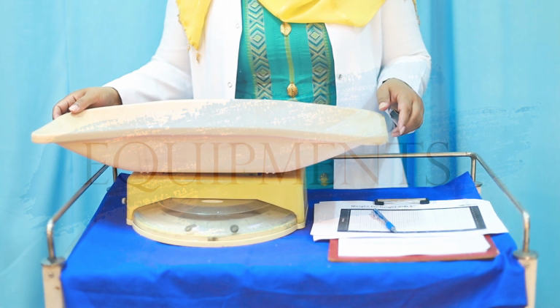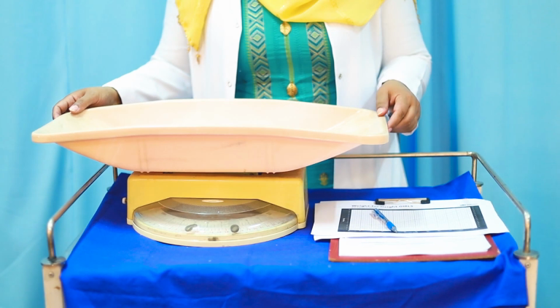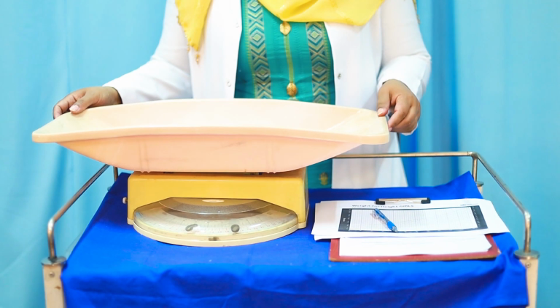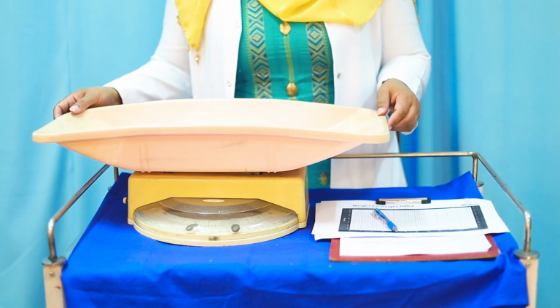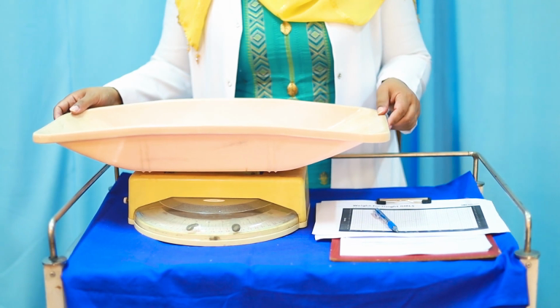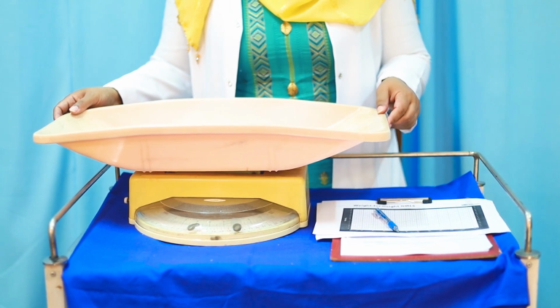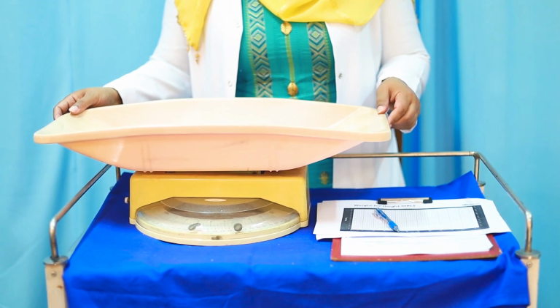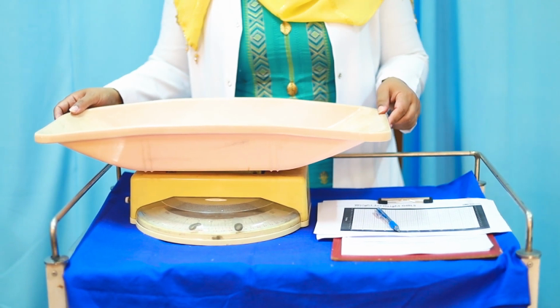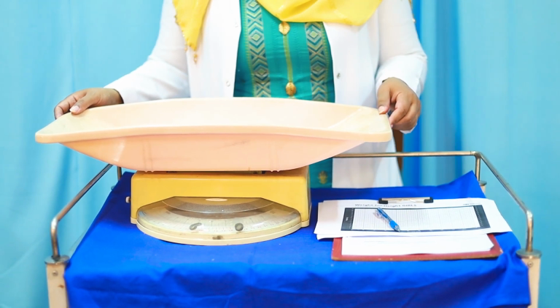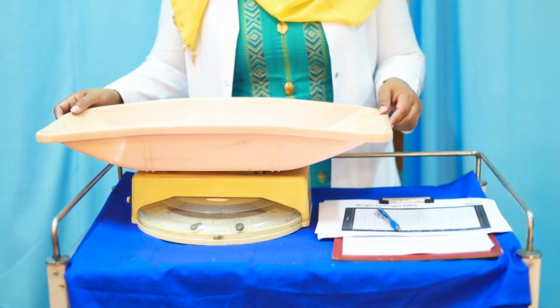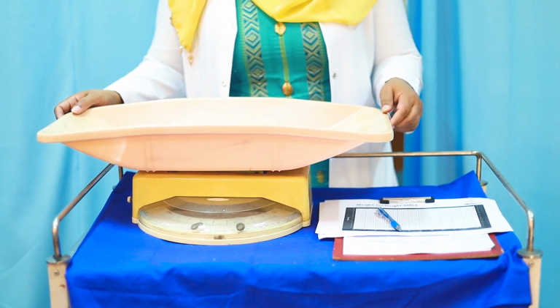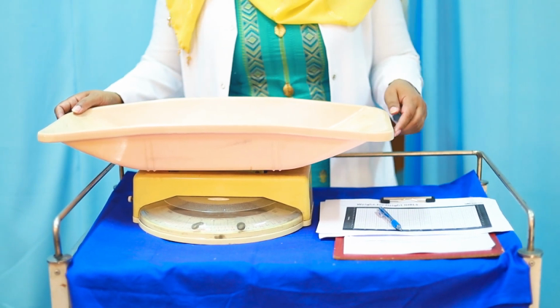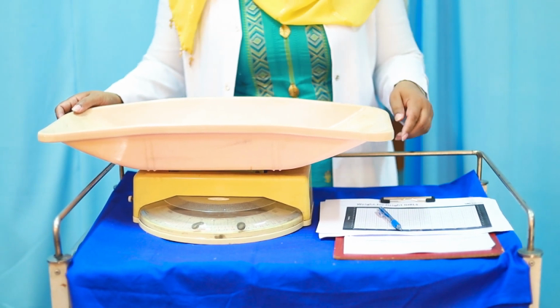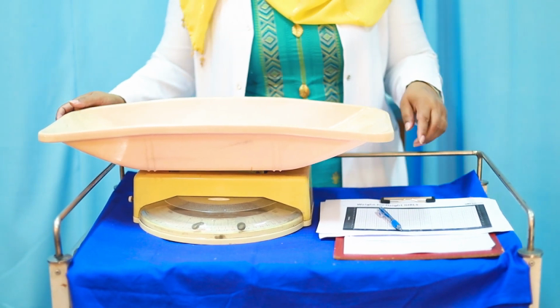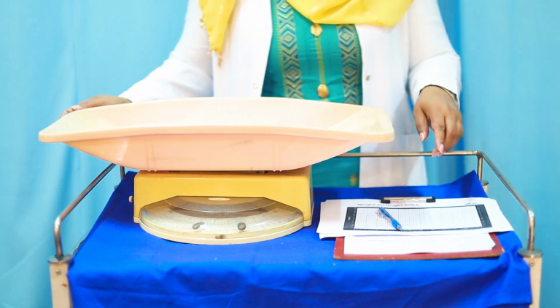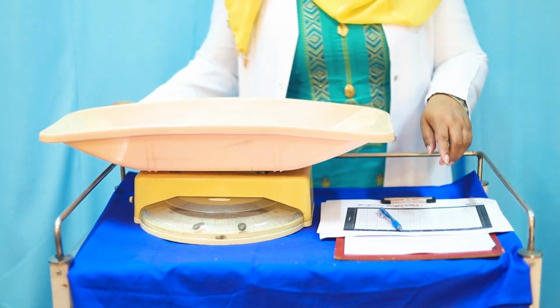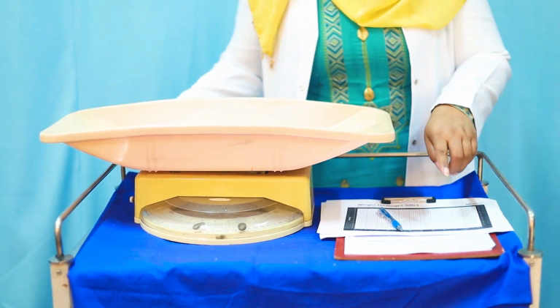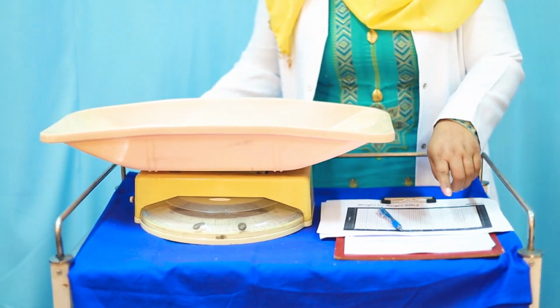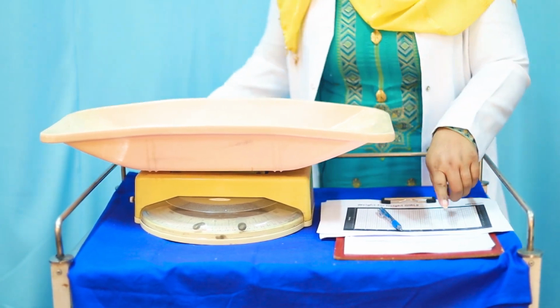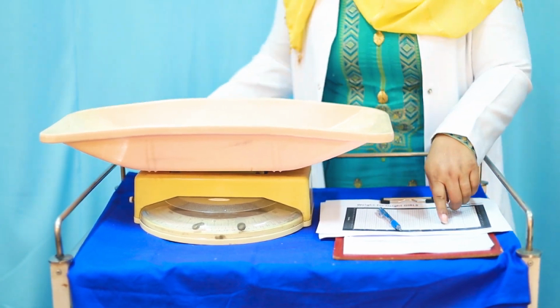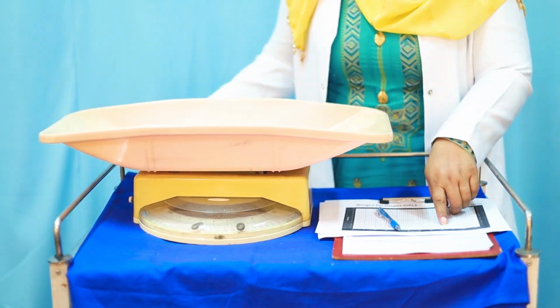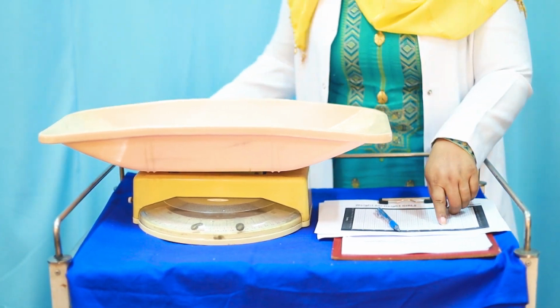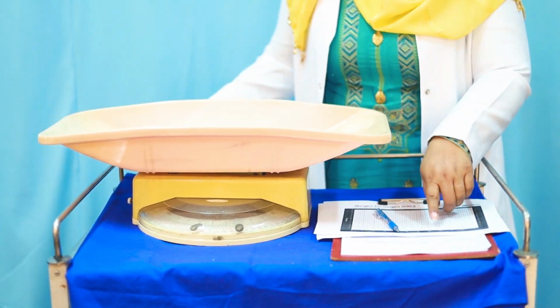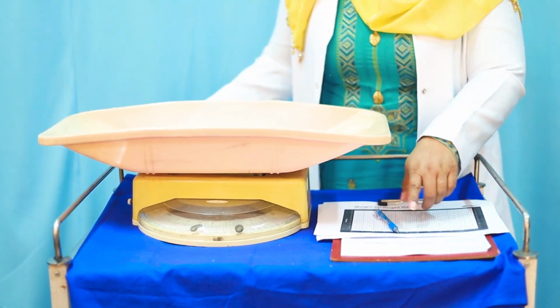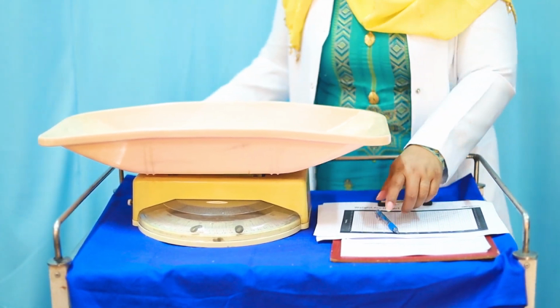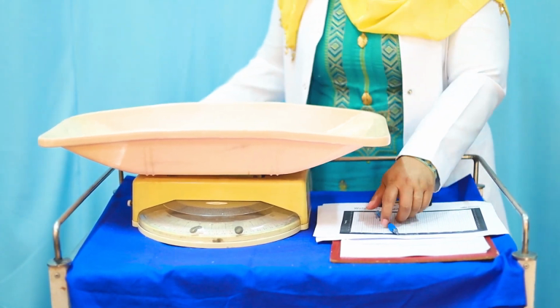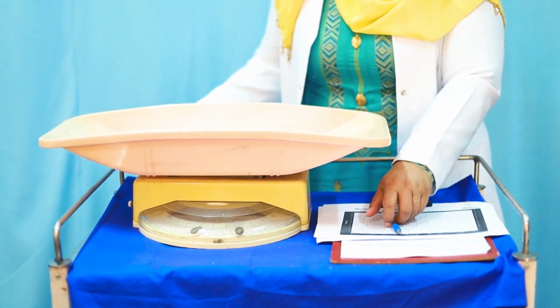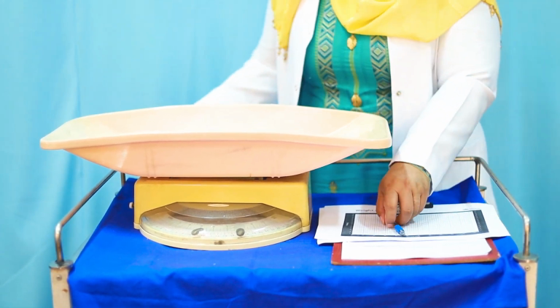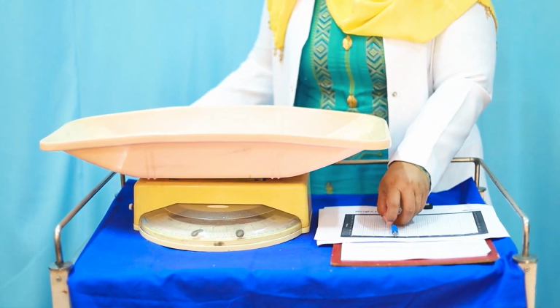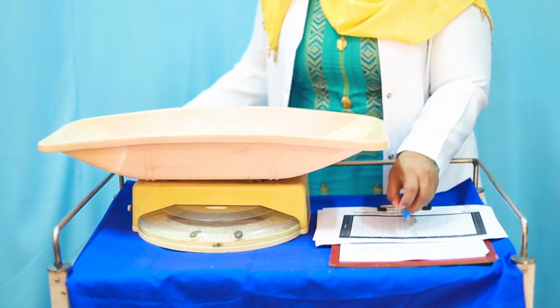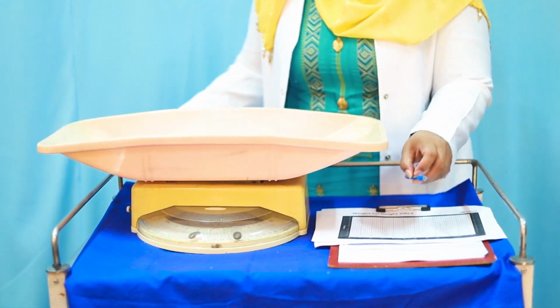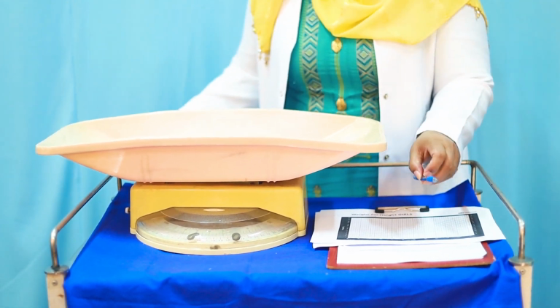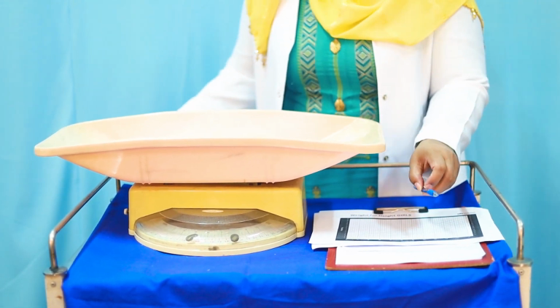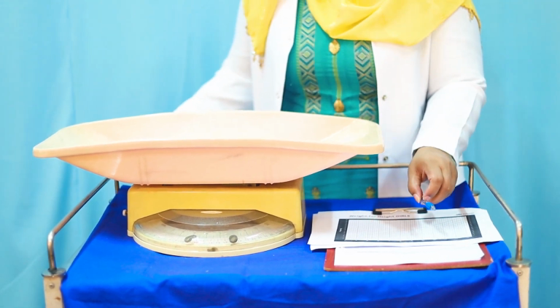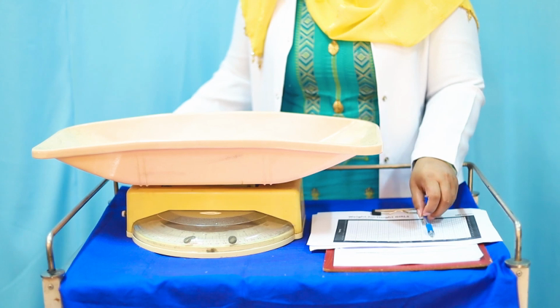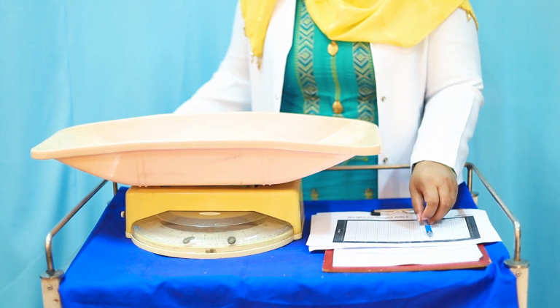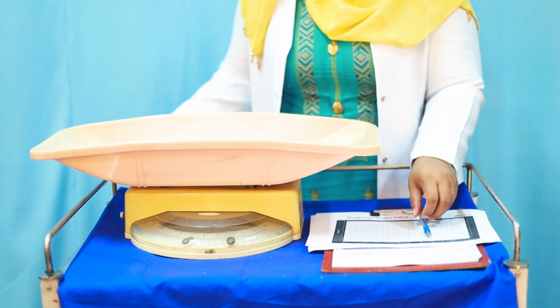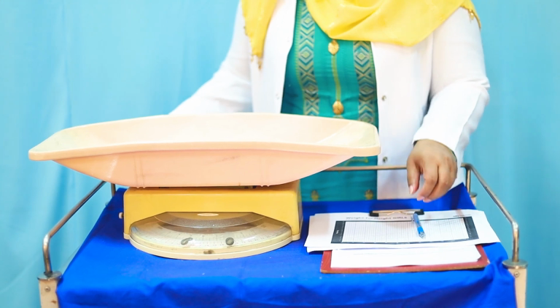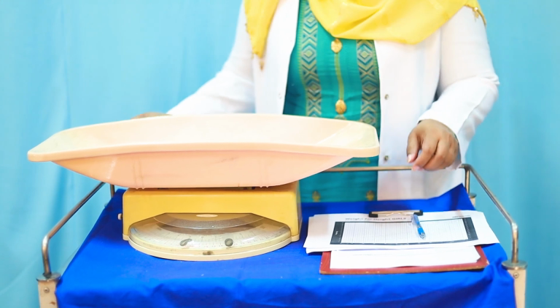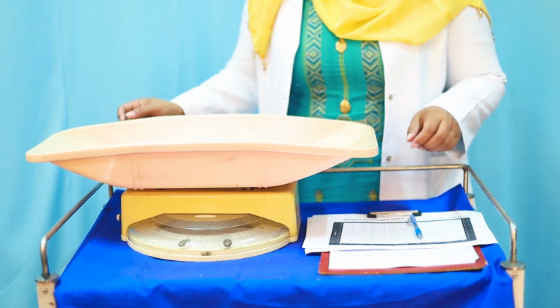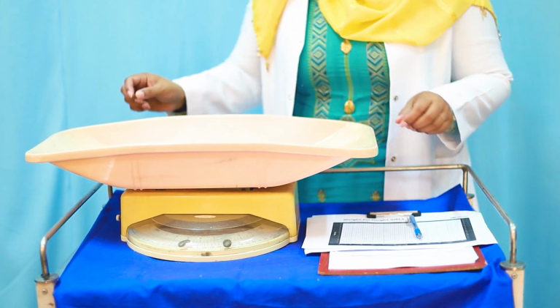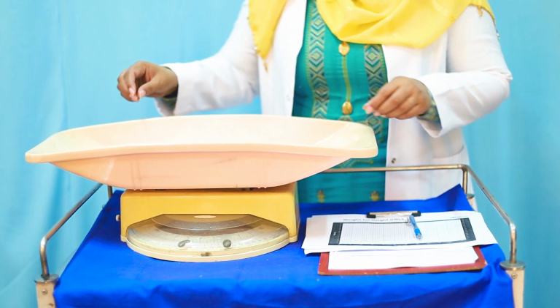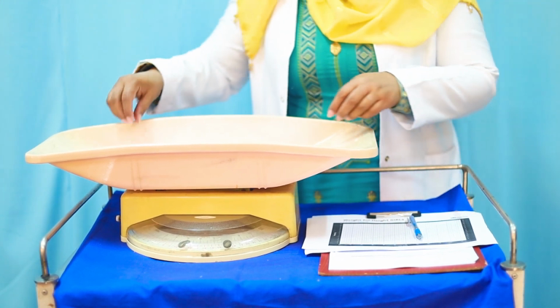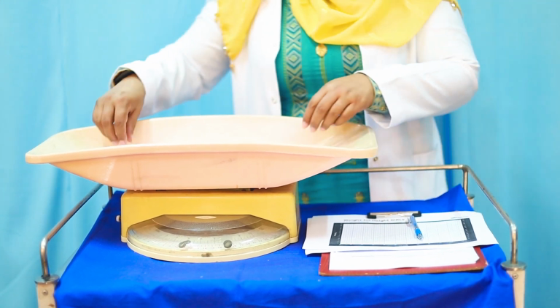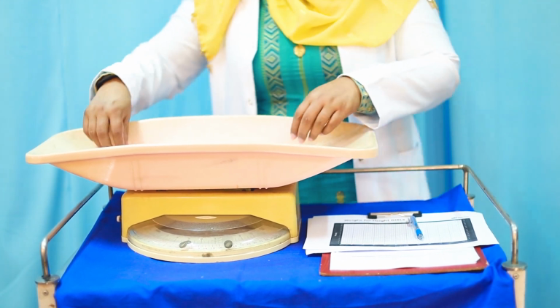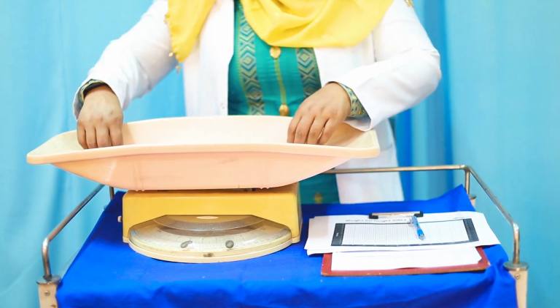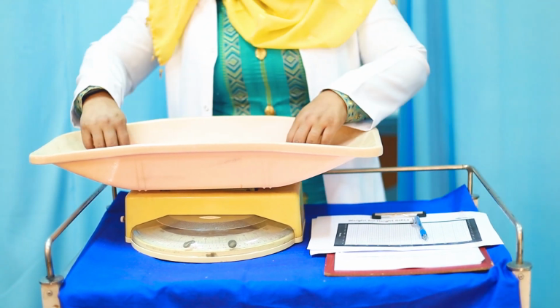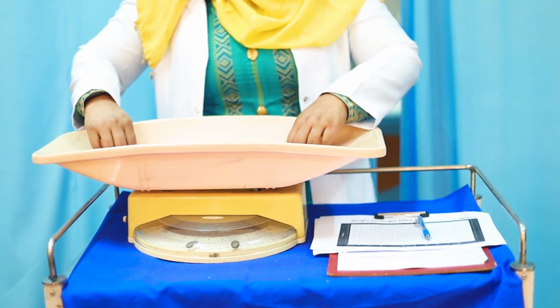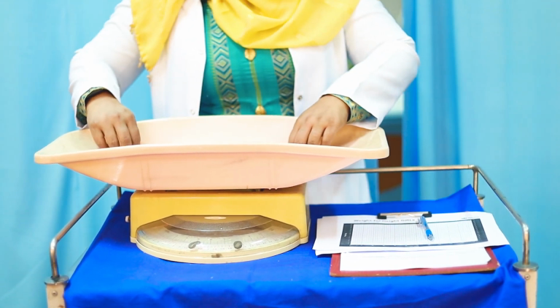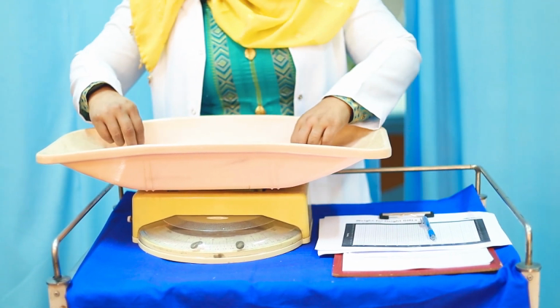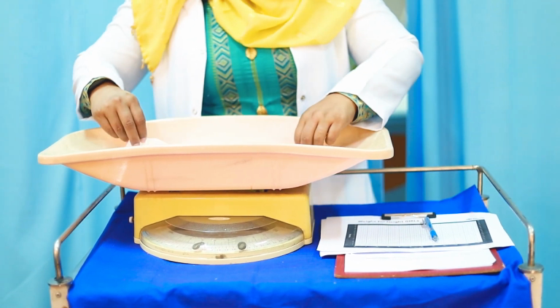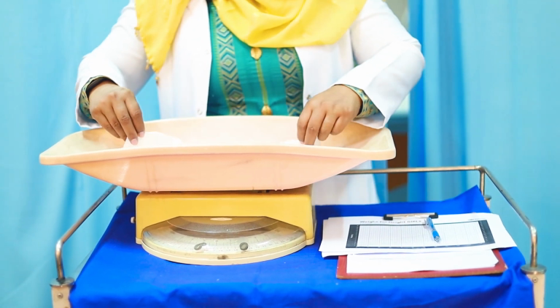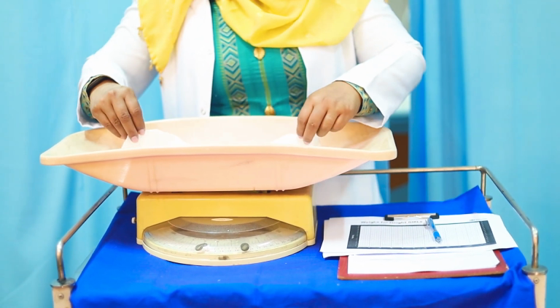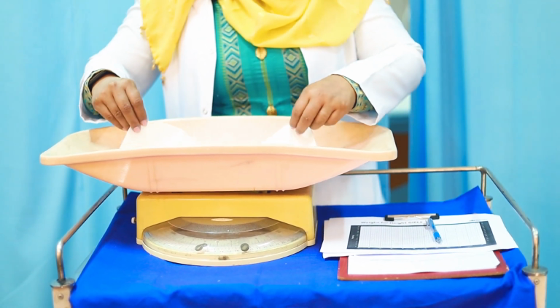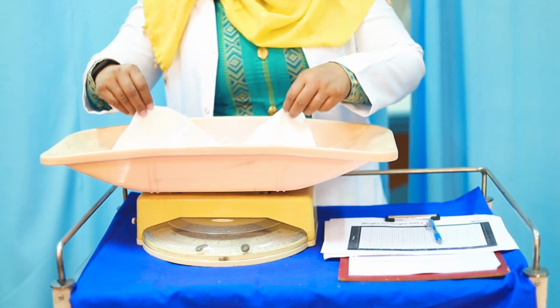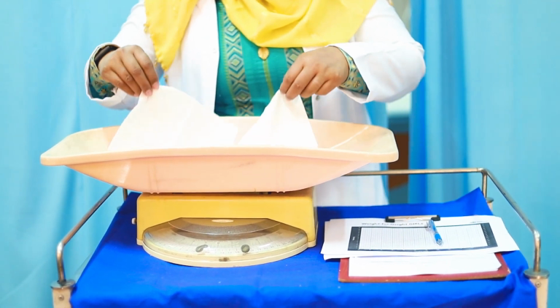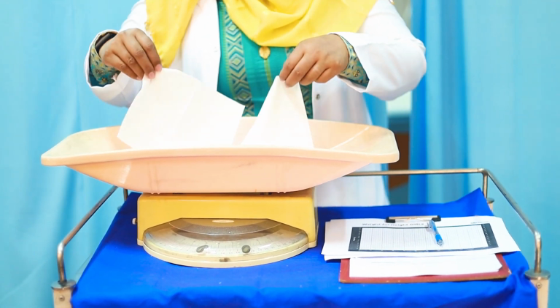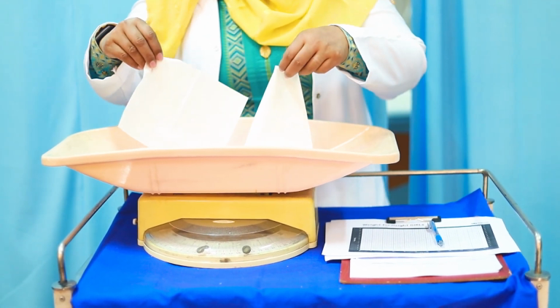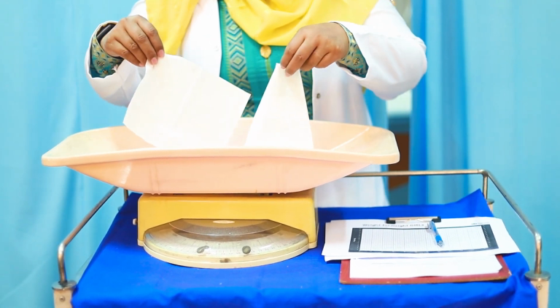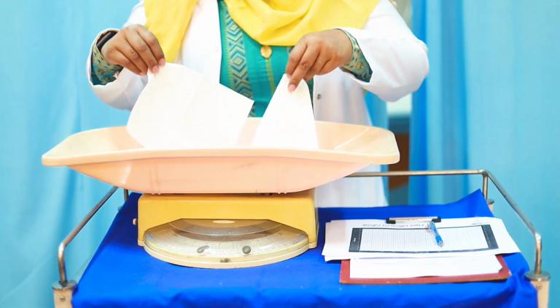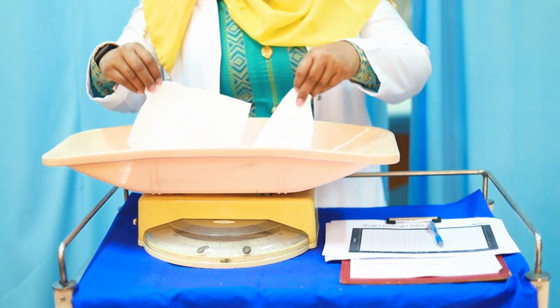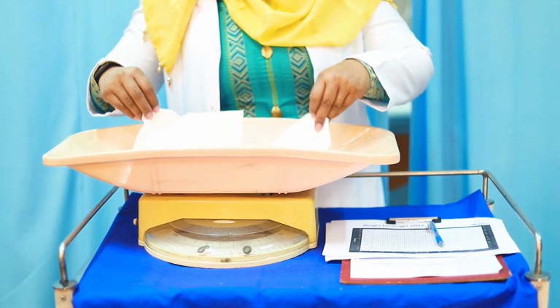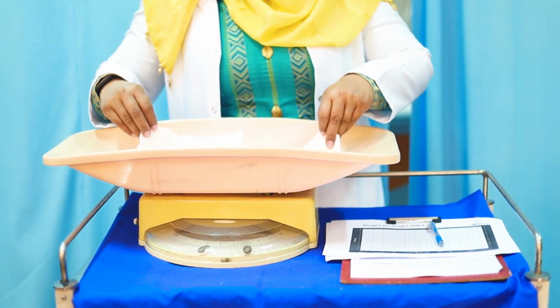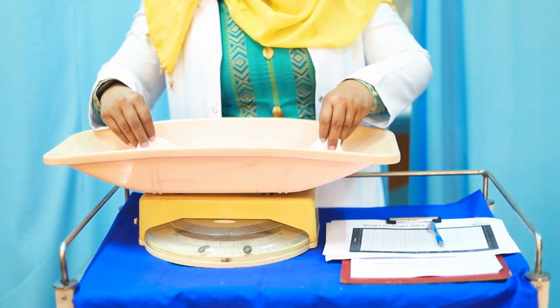We need a weighing scale, we need a chart and a pen, and always place a tissue or a paper on the scale.